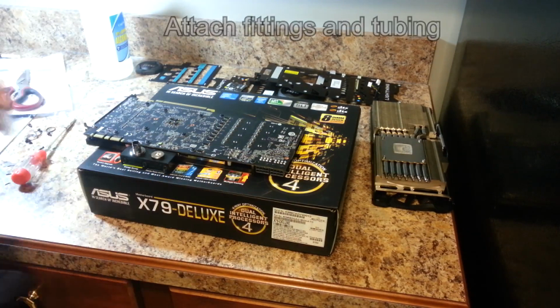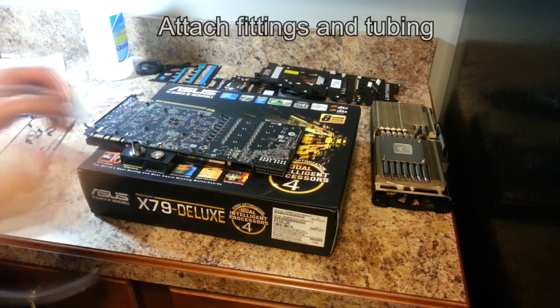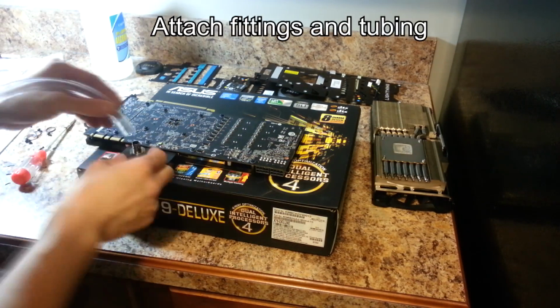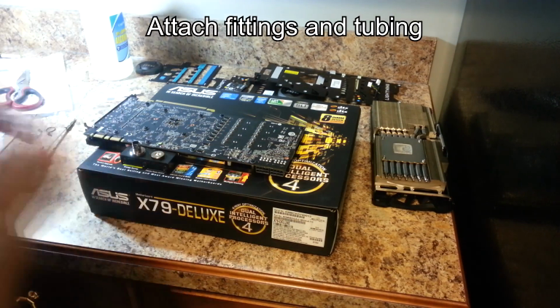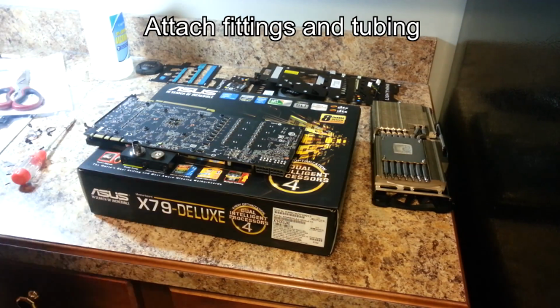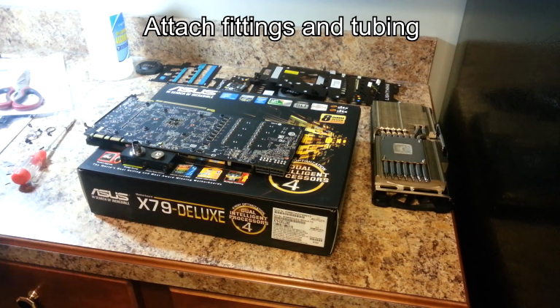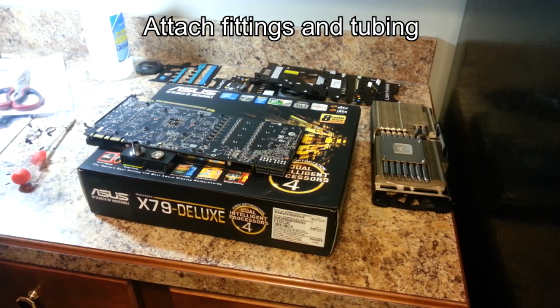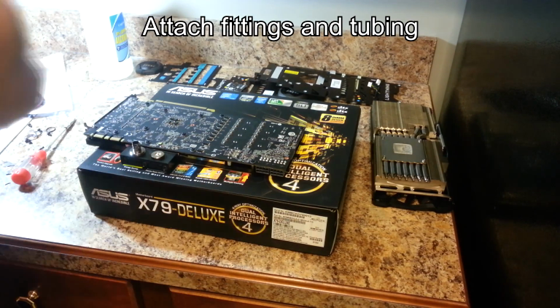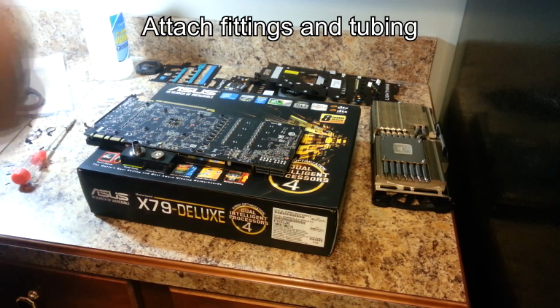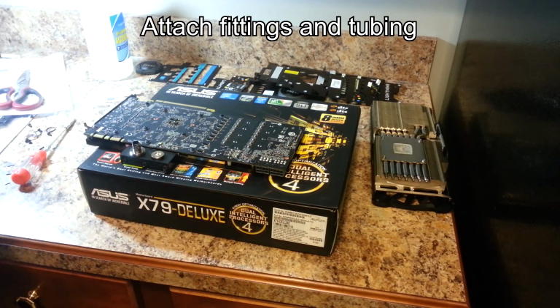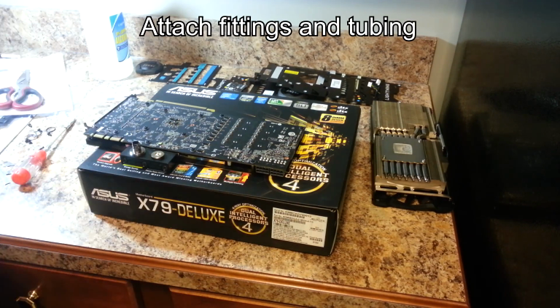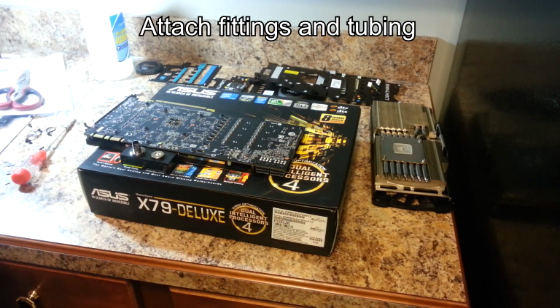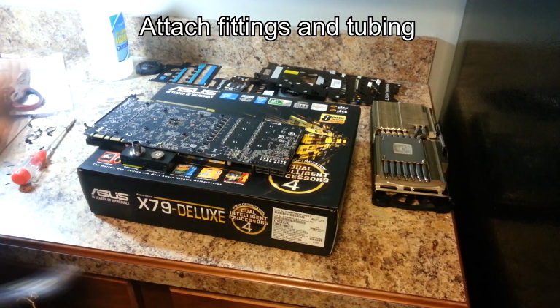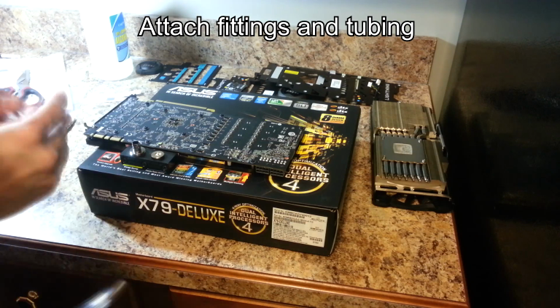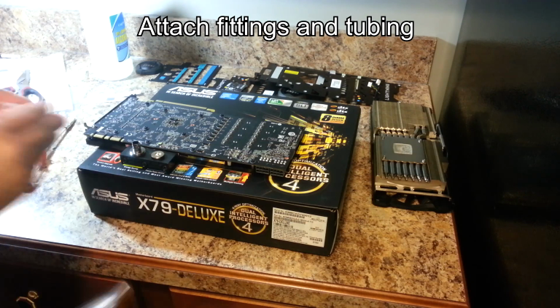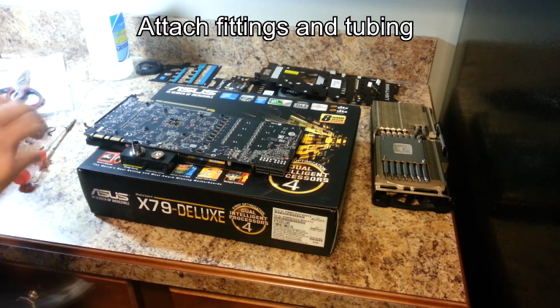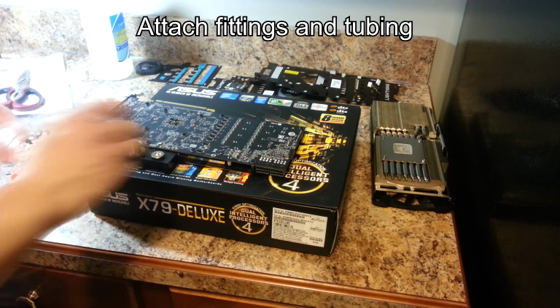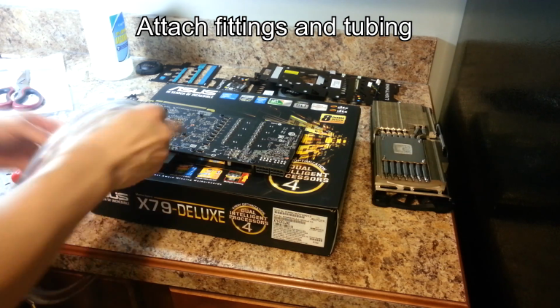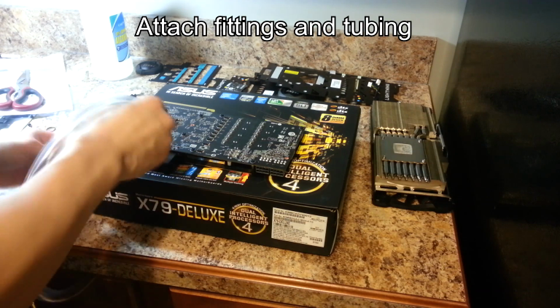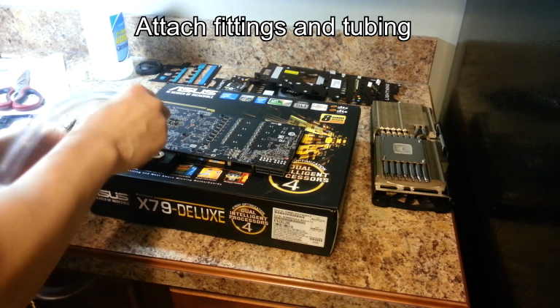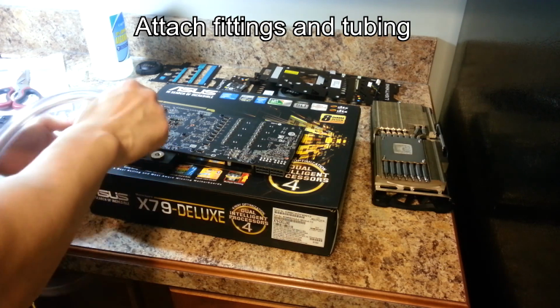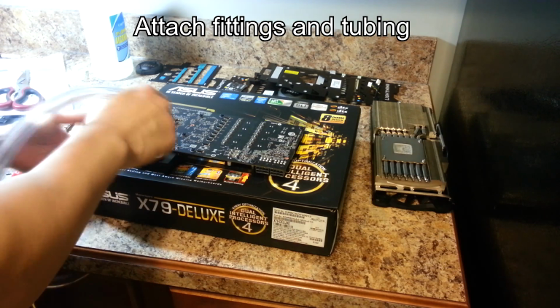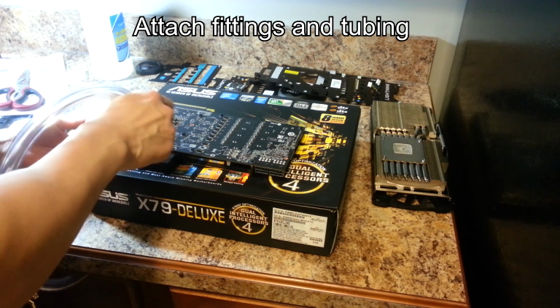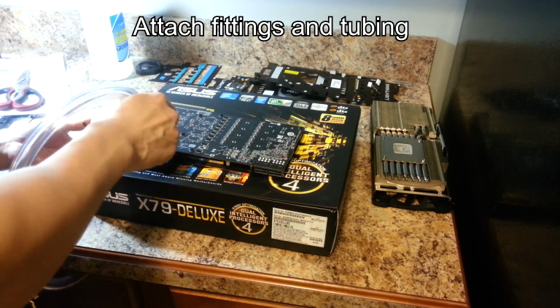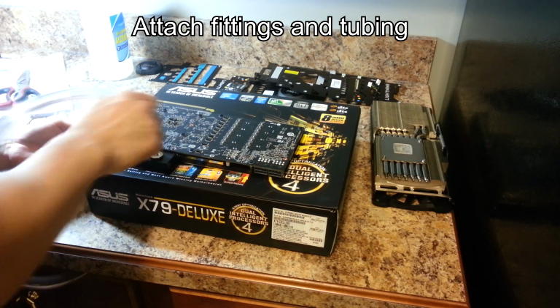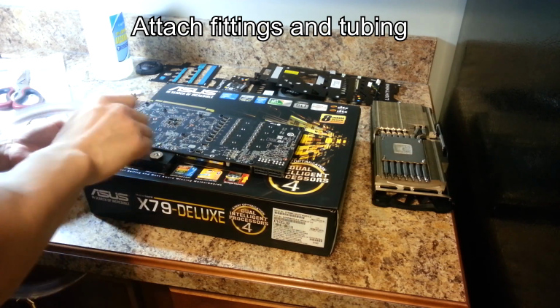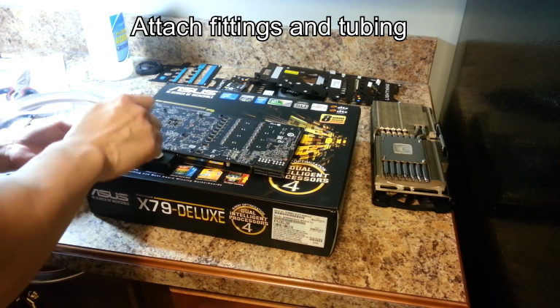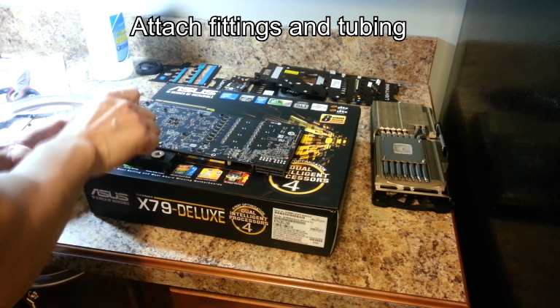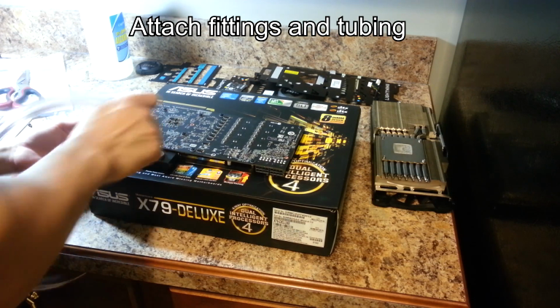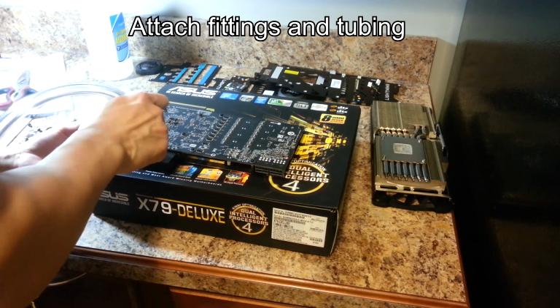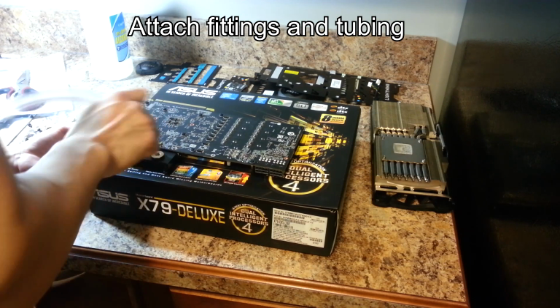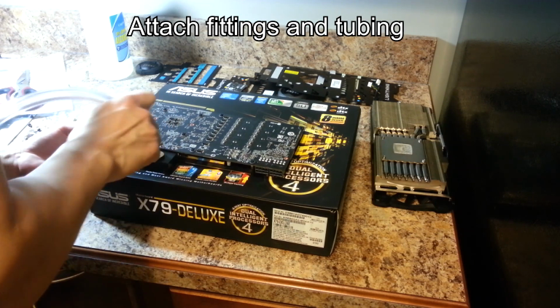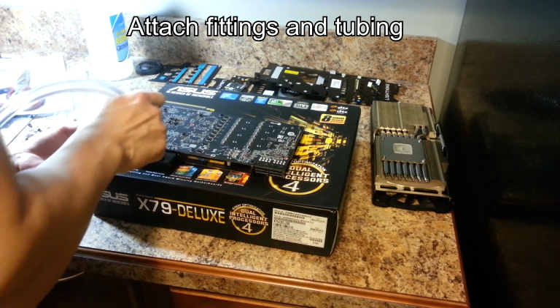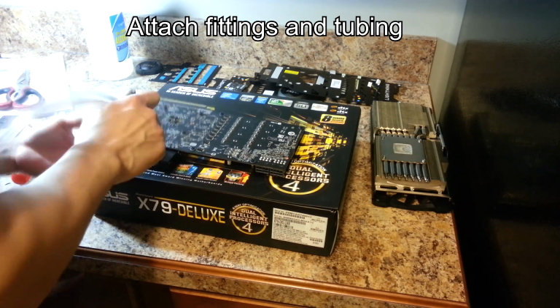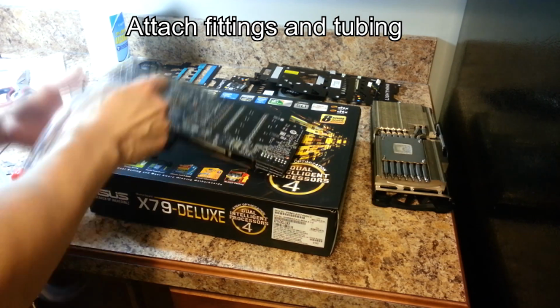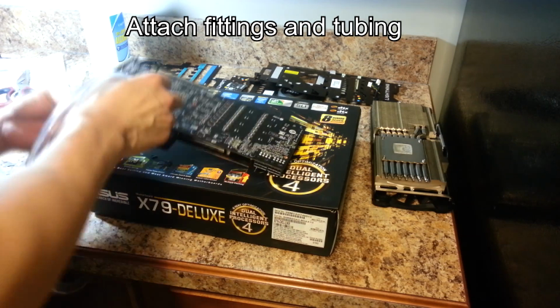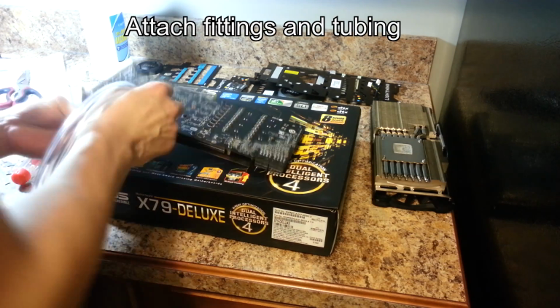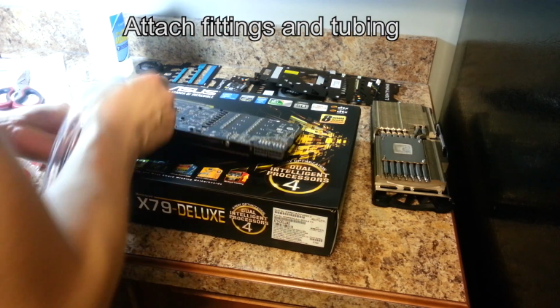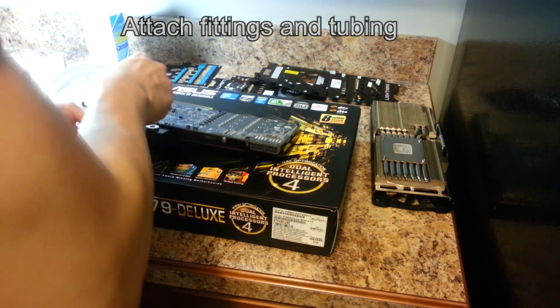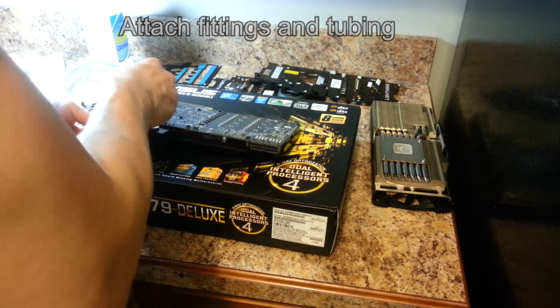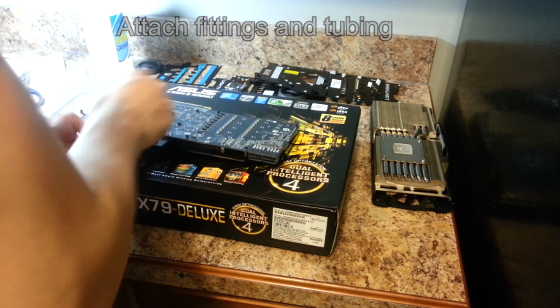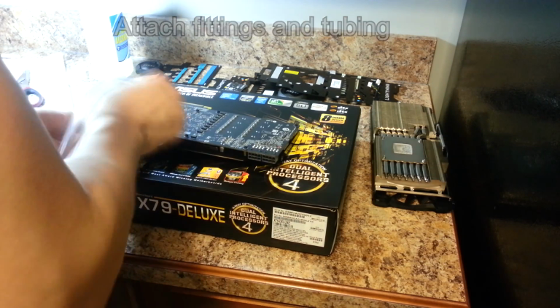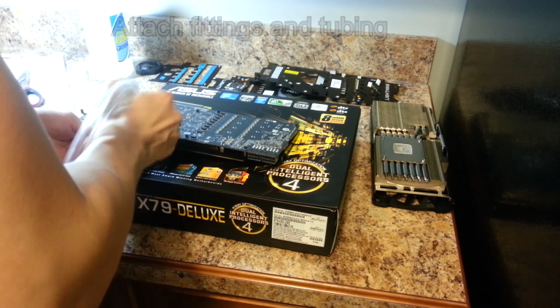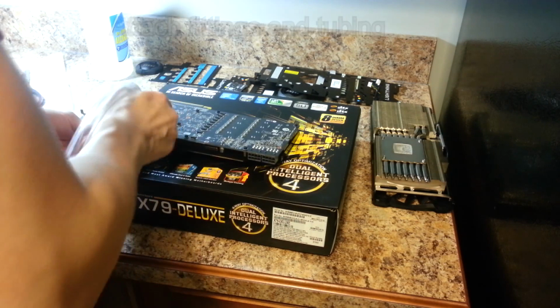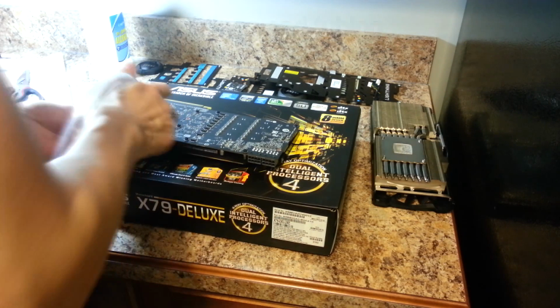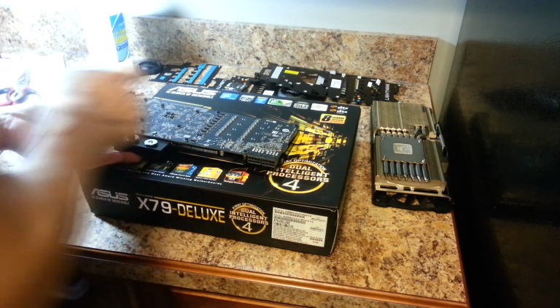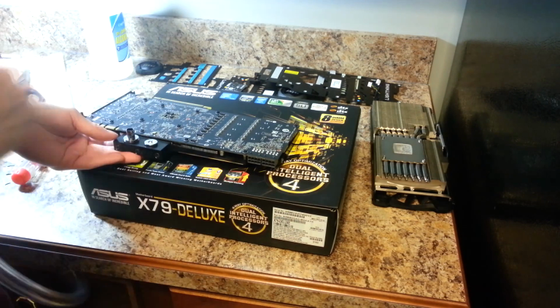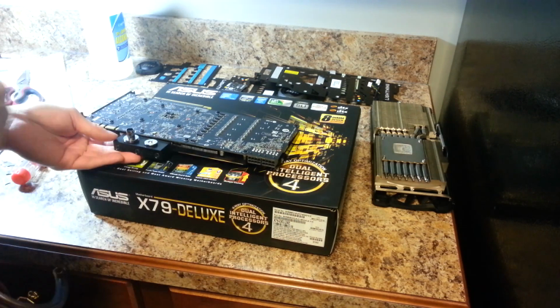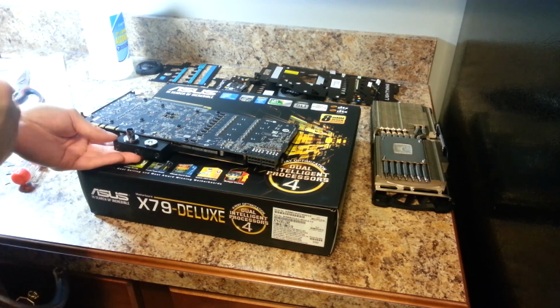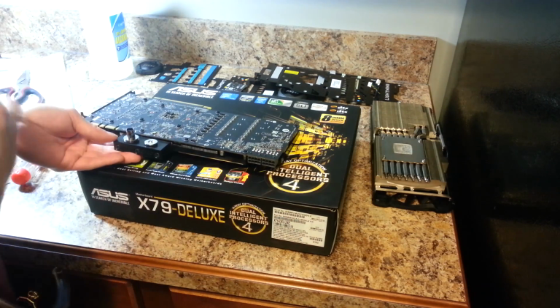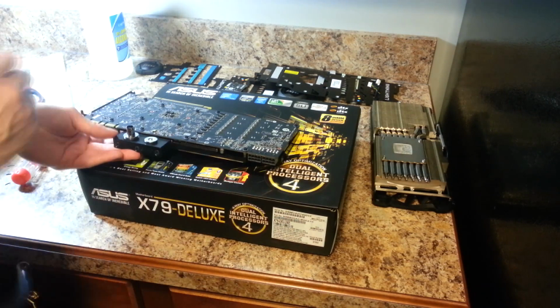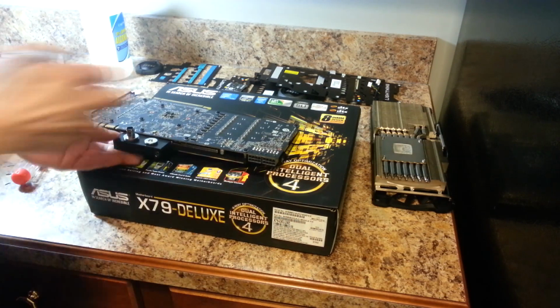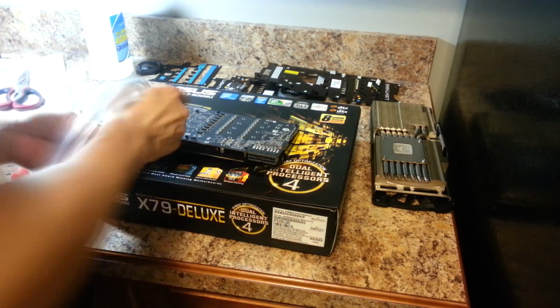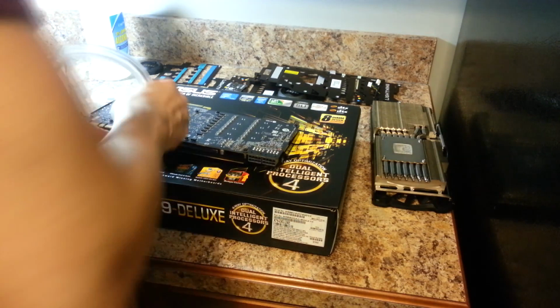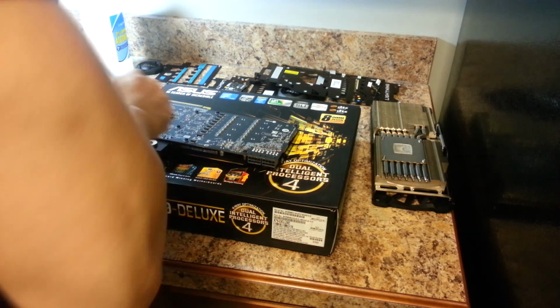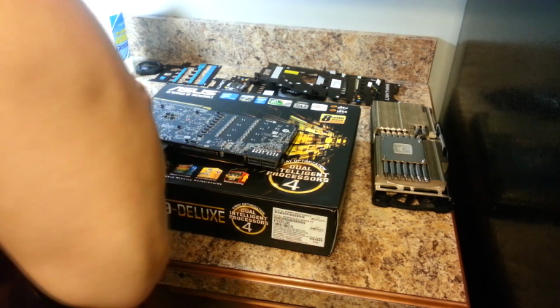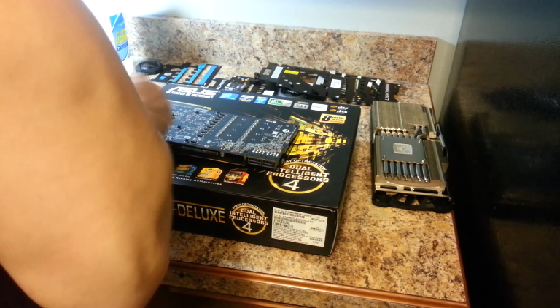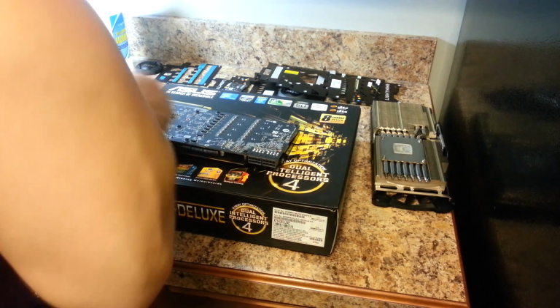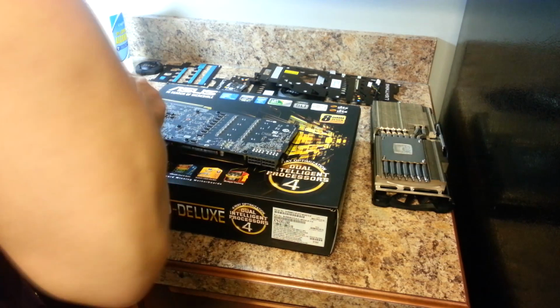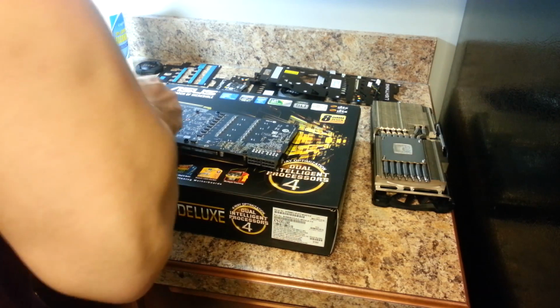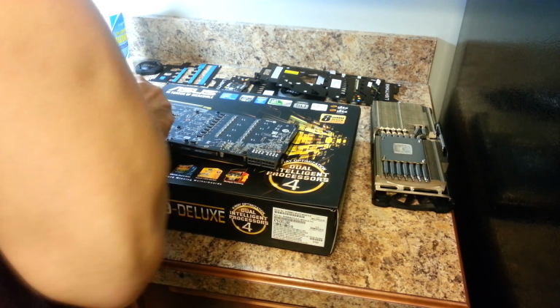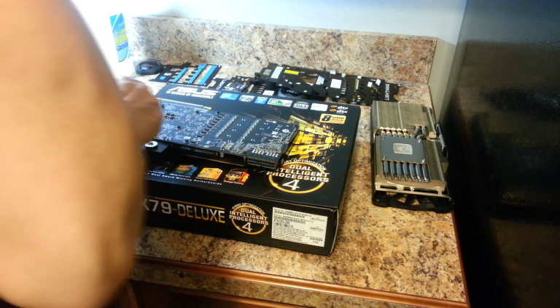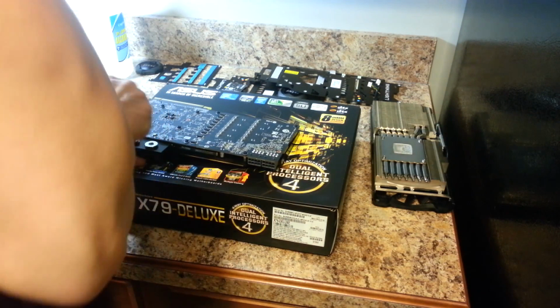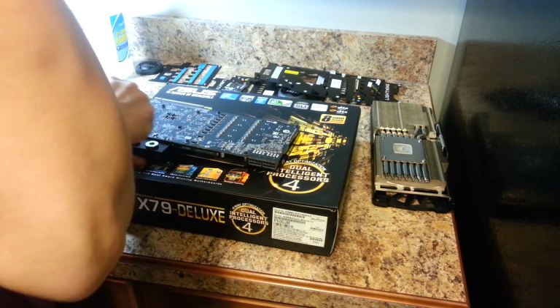After installing the block, attach fittings and tubing just like you would do with any part of your water cooling loop, and reinstall the GPU reactor module.